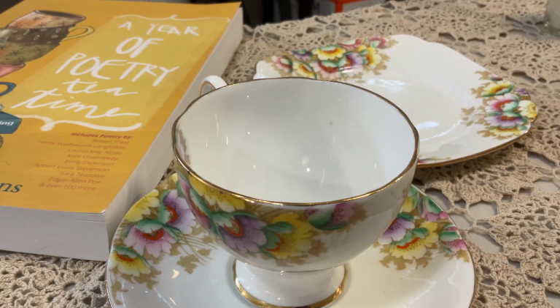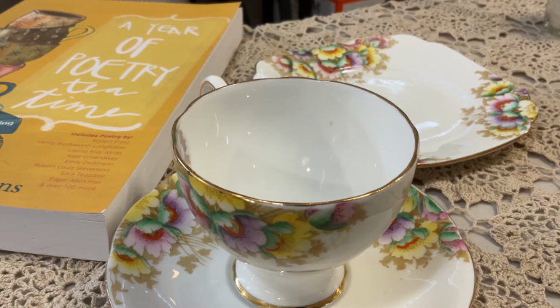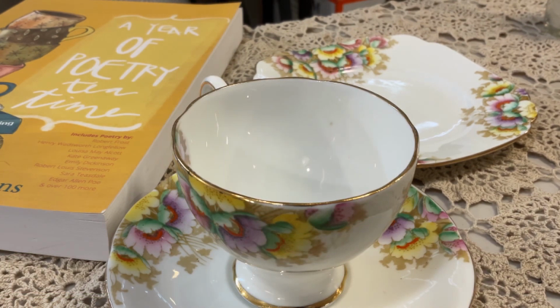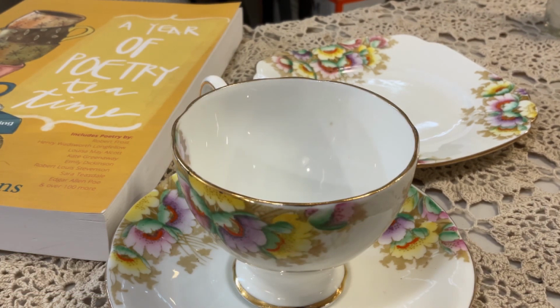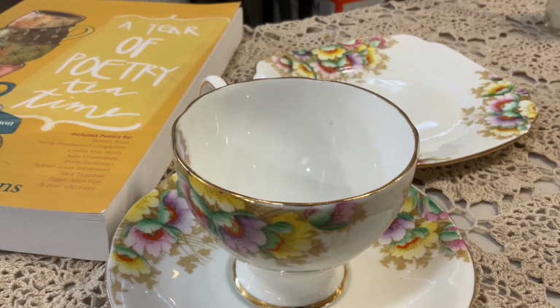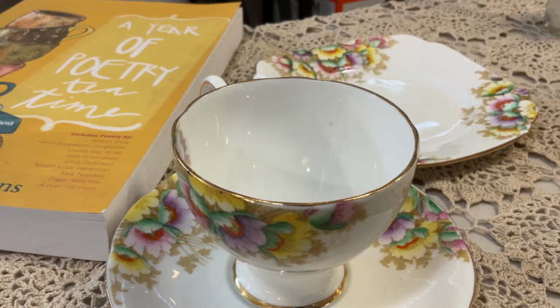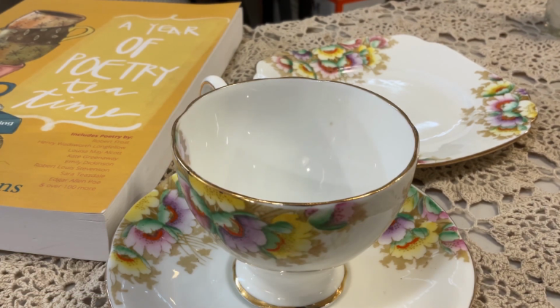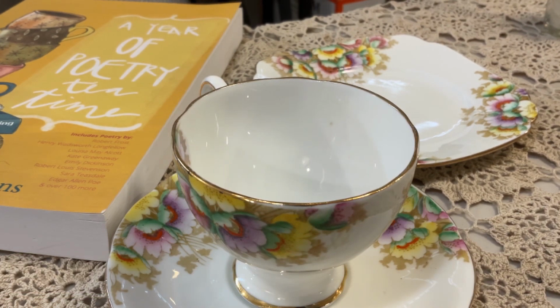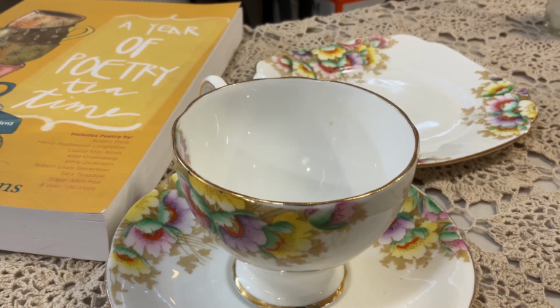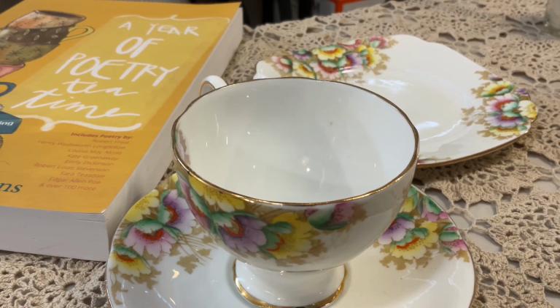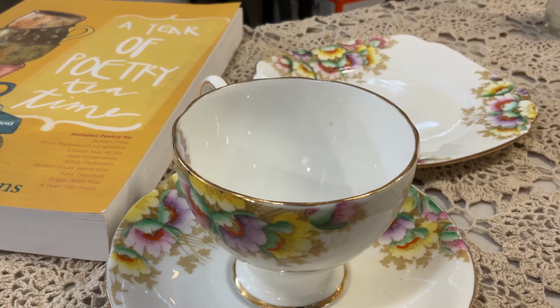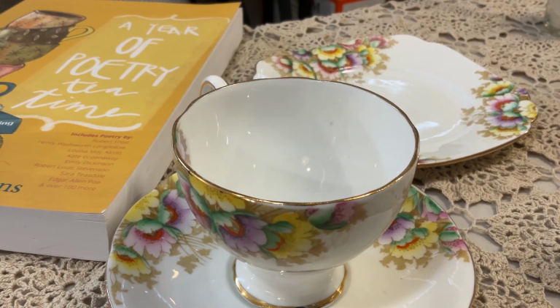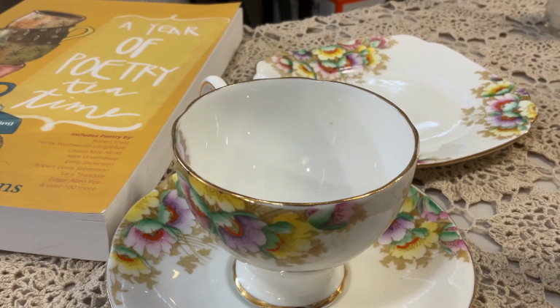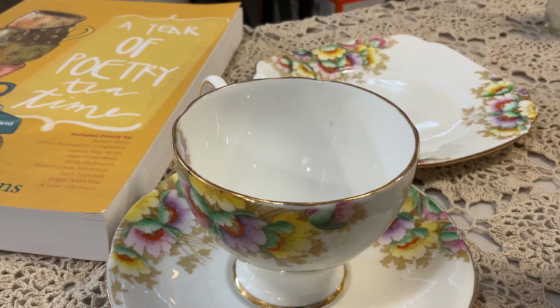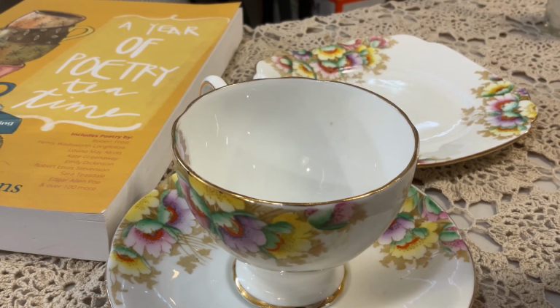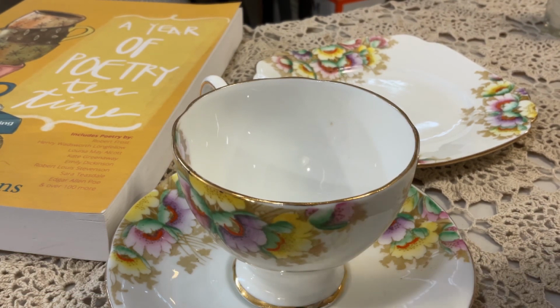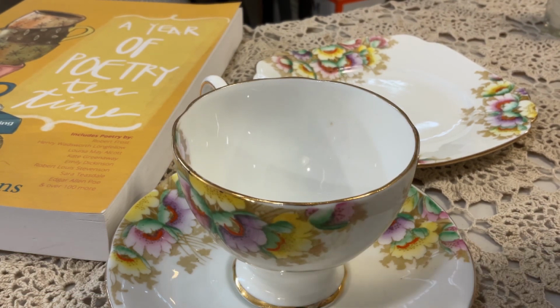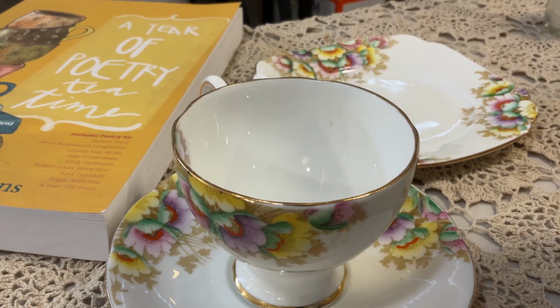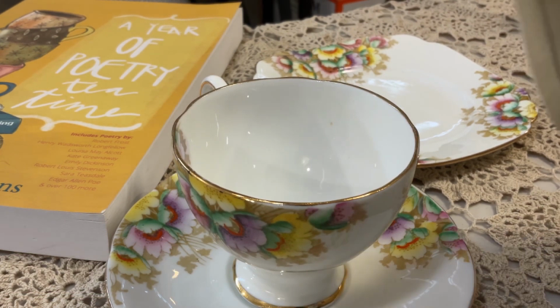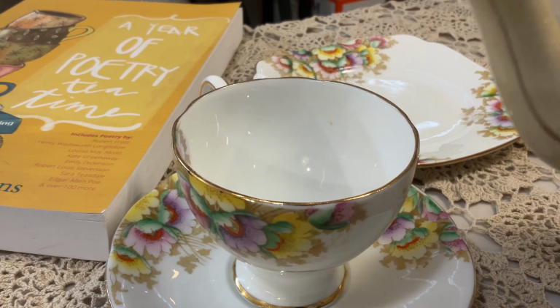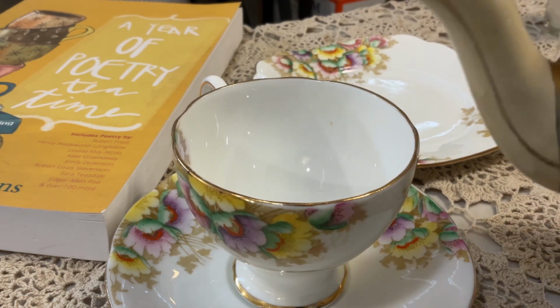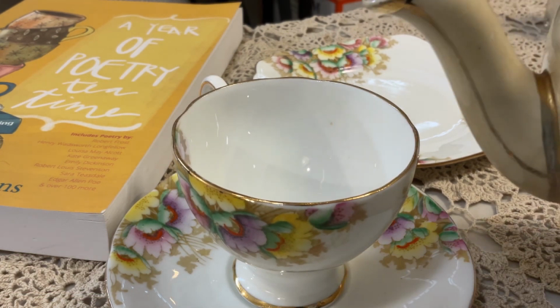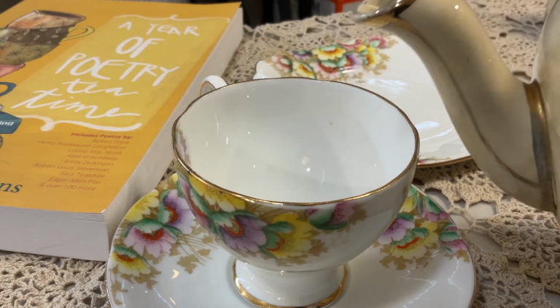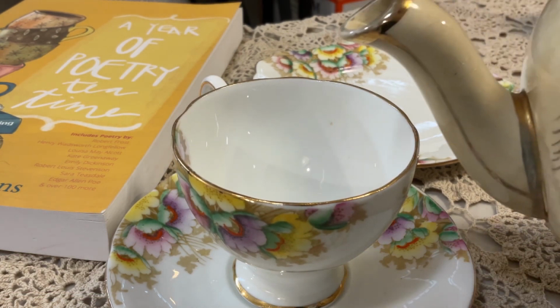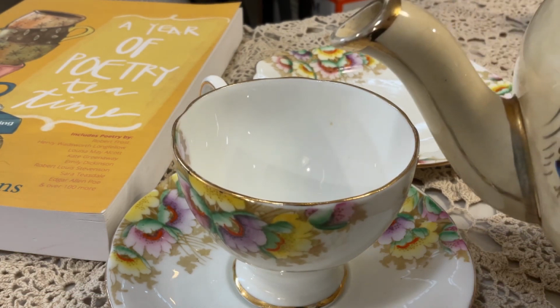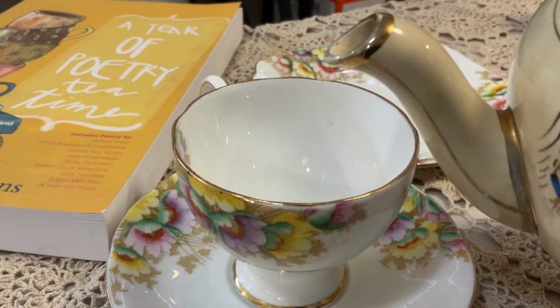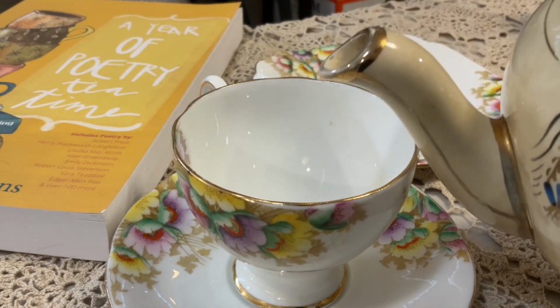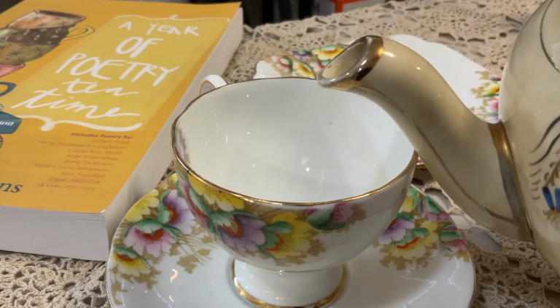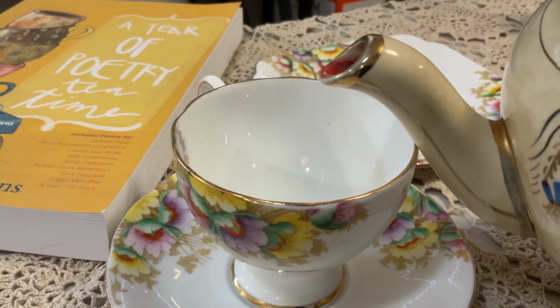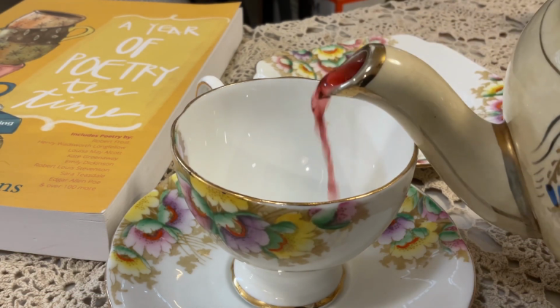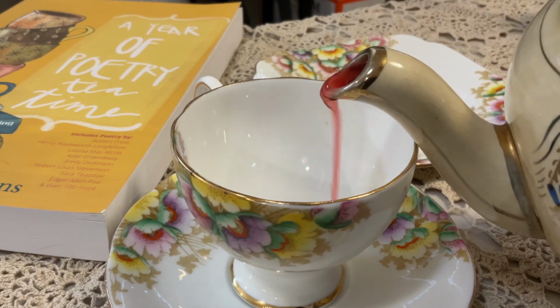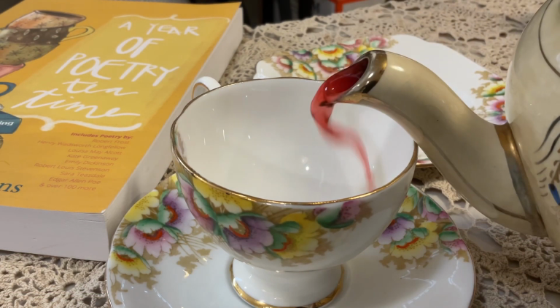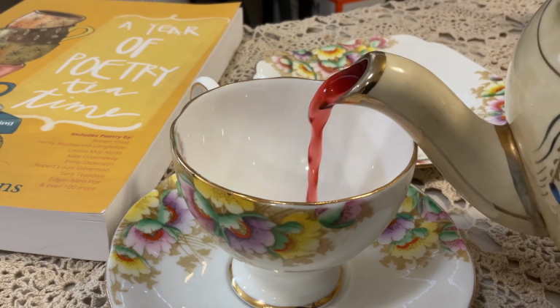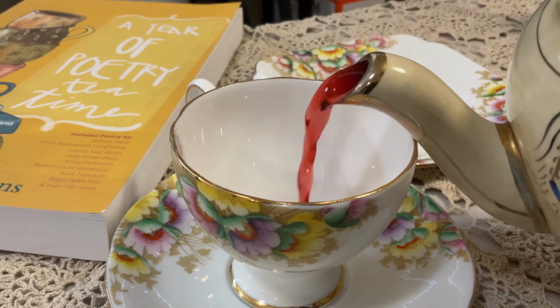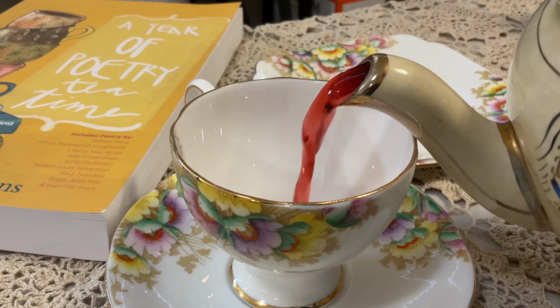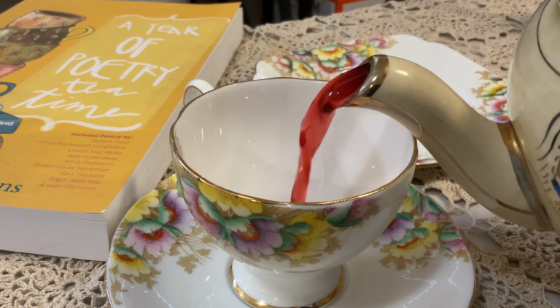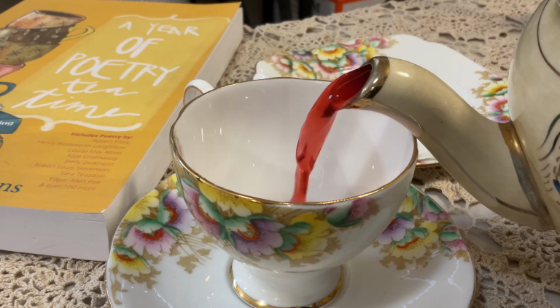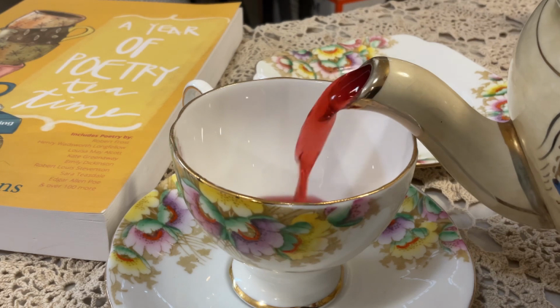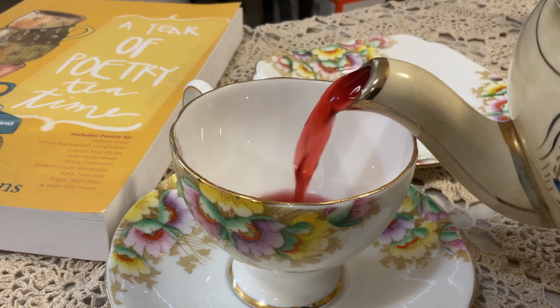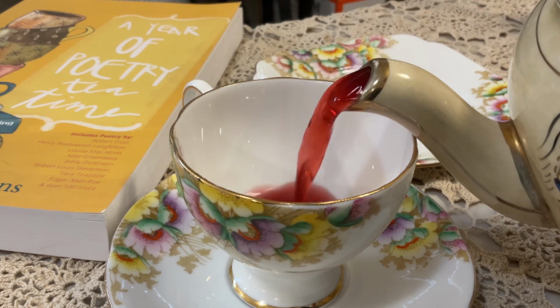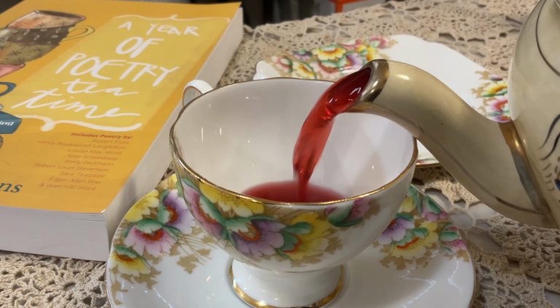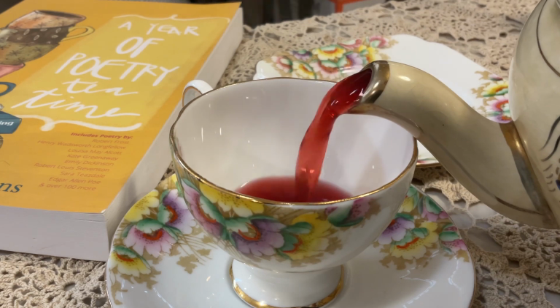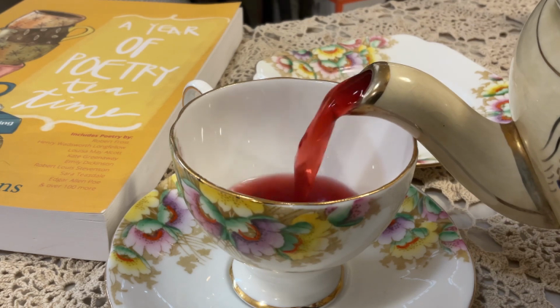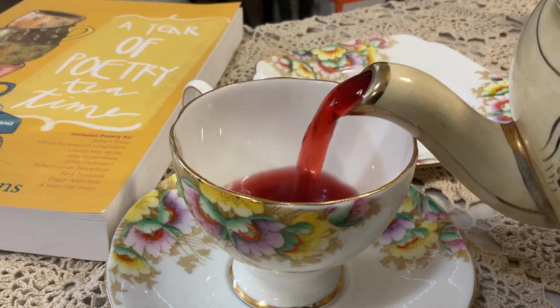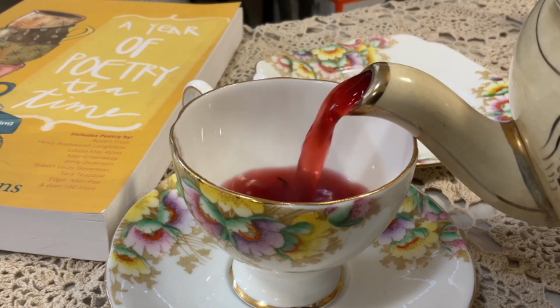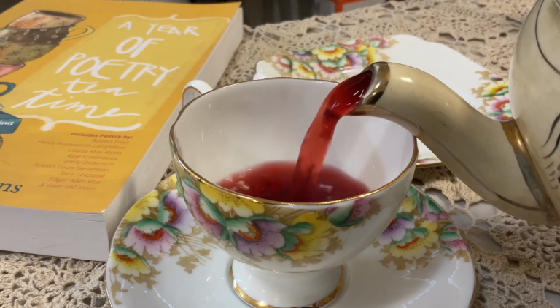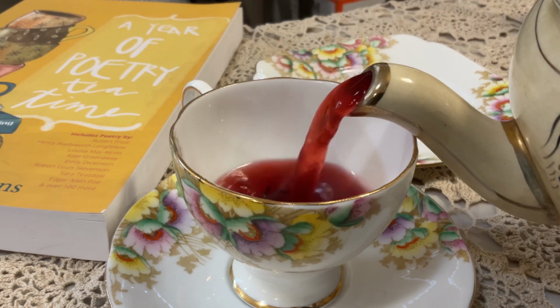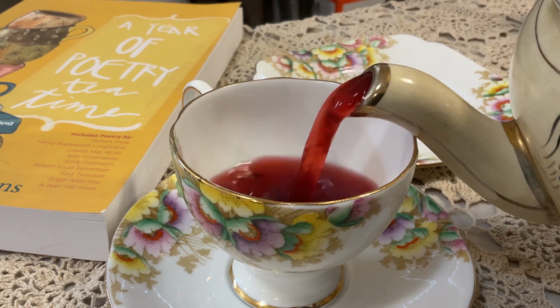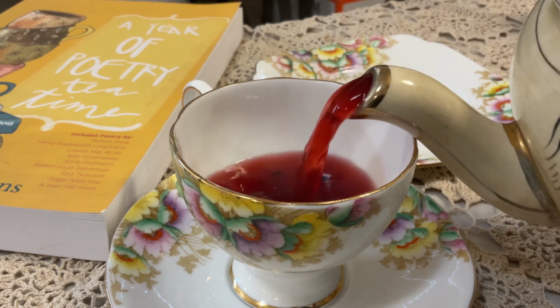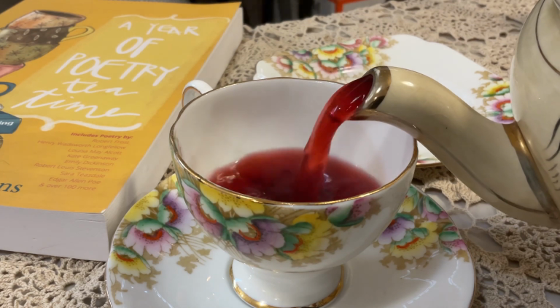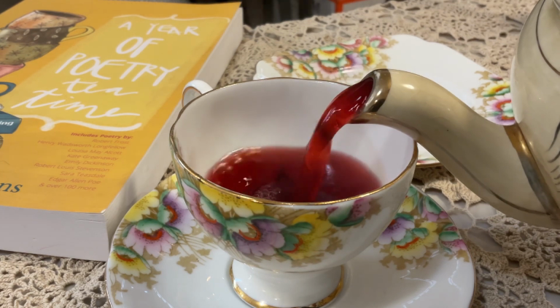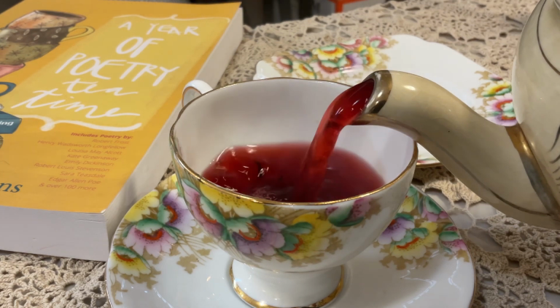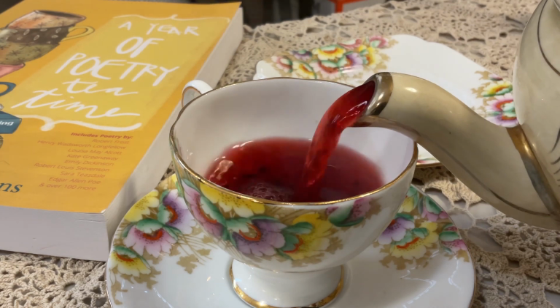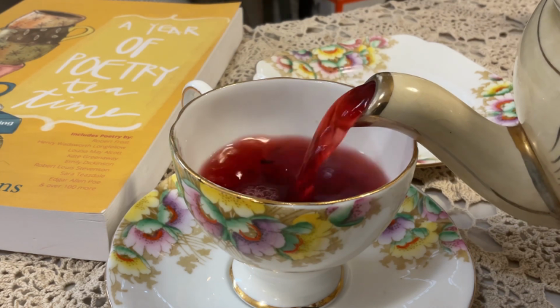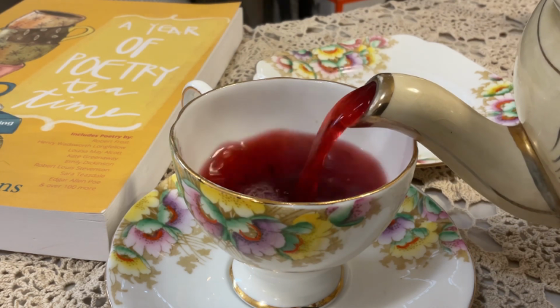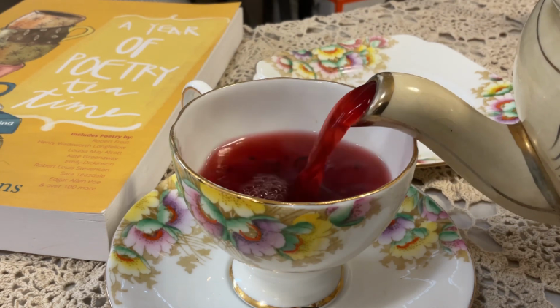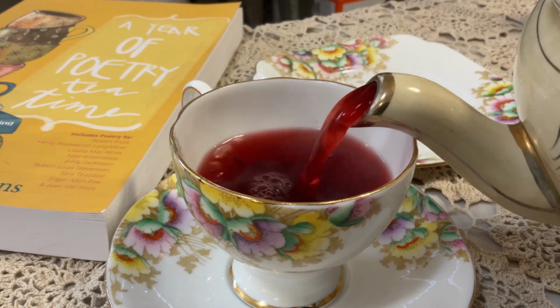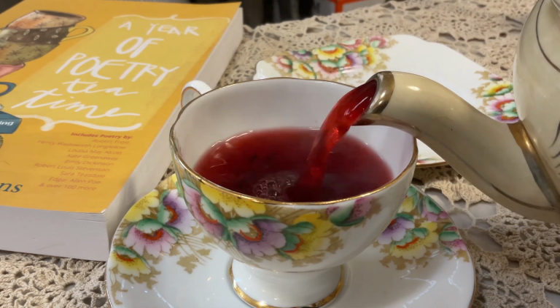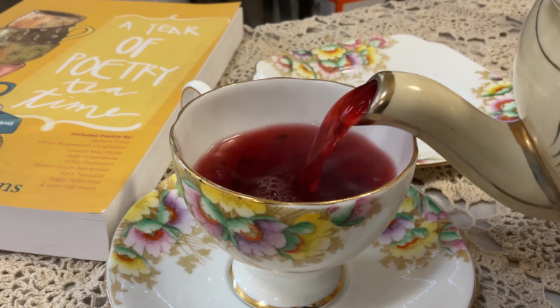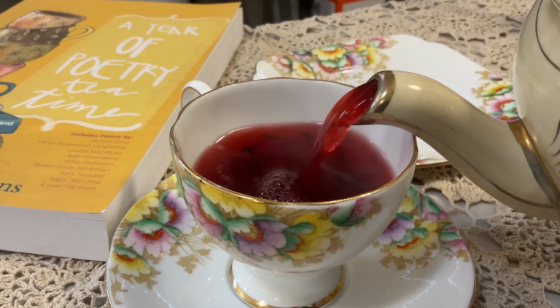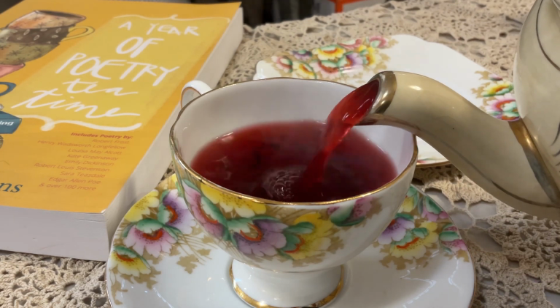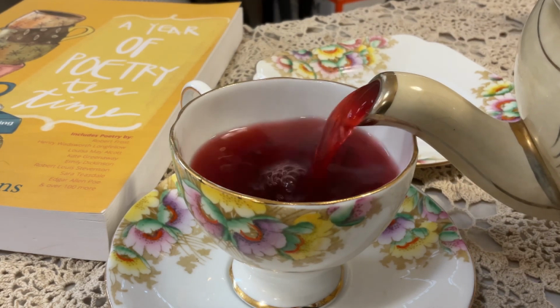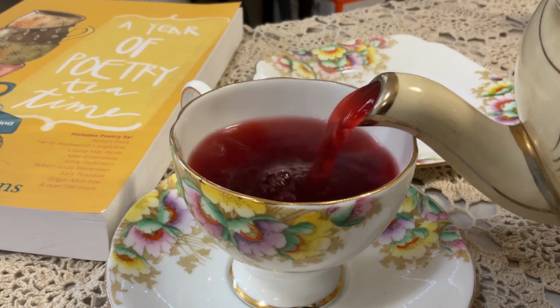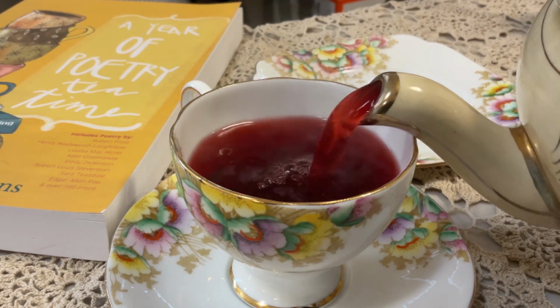Today, I'm going to show you how to have your own poetry tea time. Let's get started. I hope you enjoy this video.